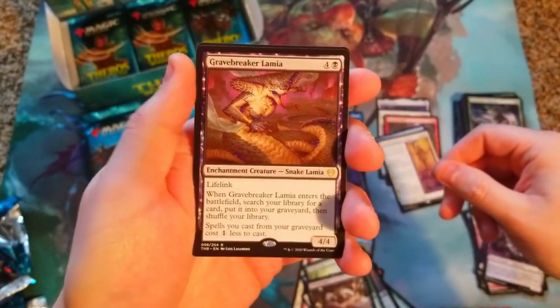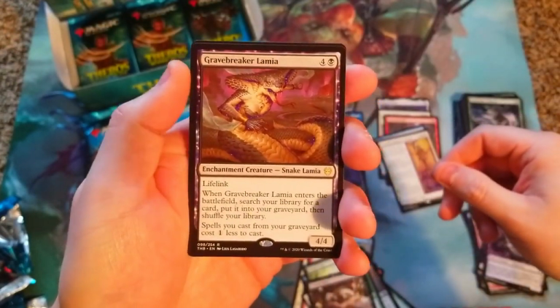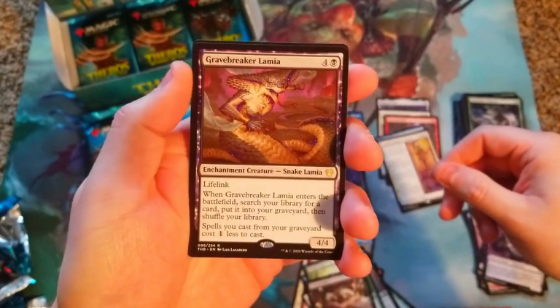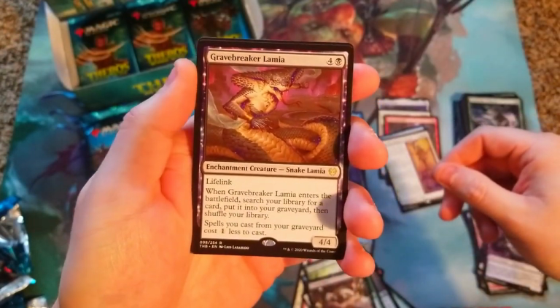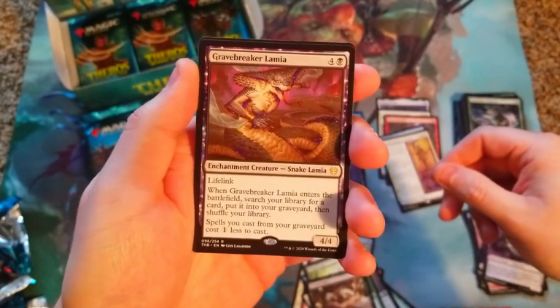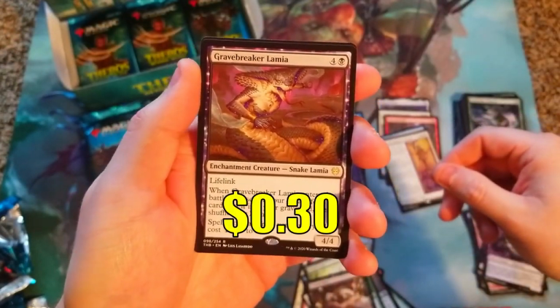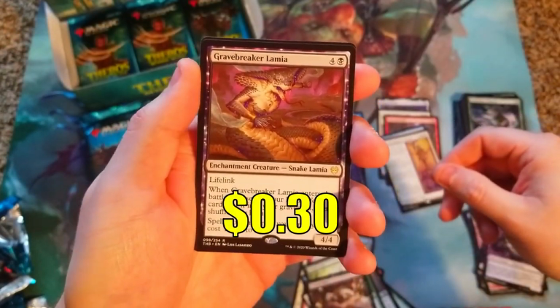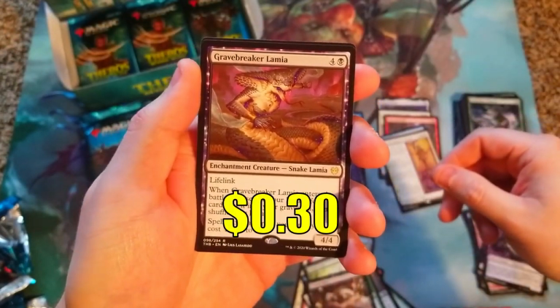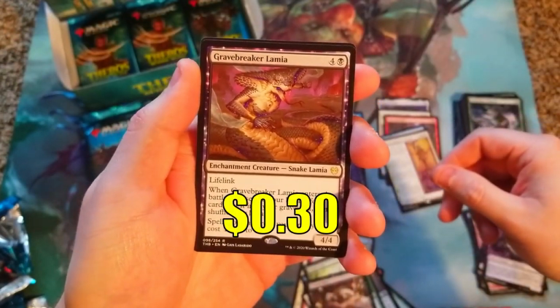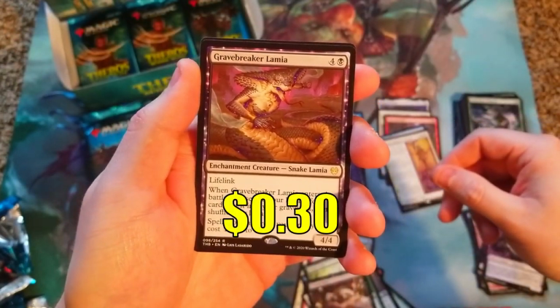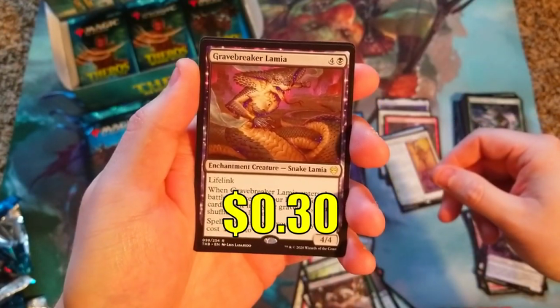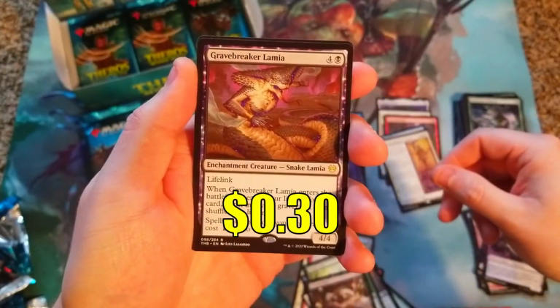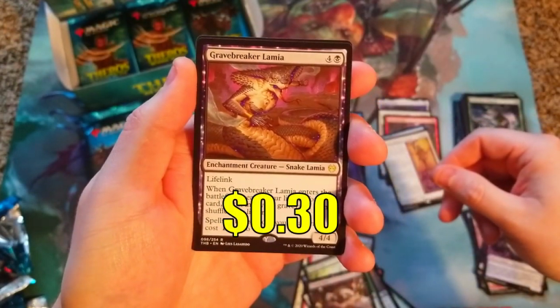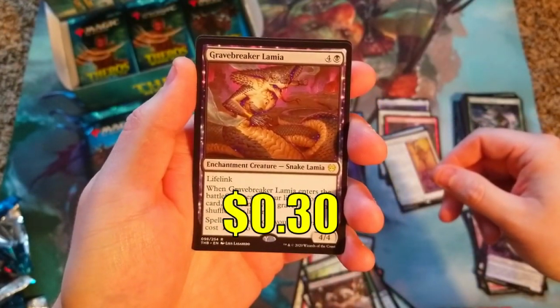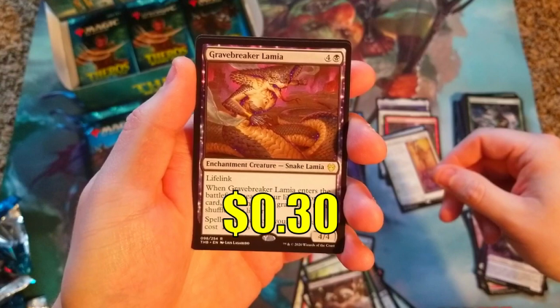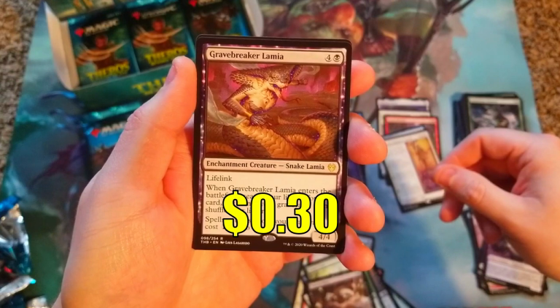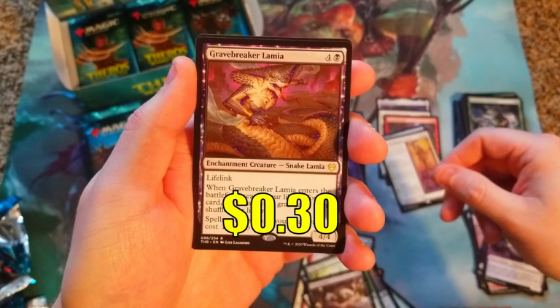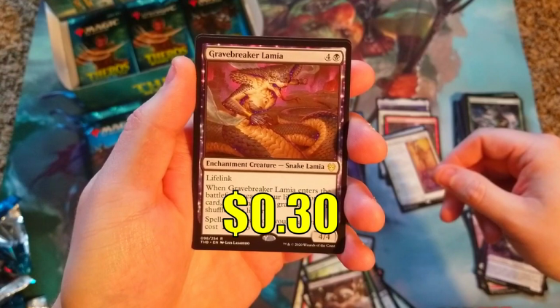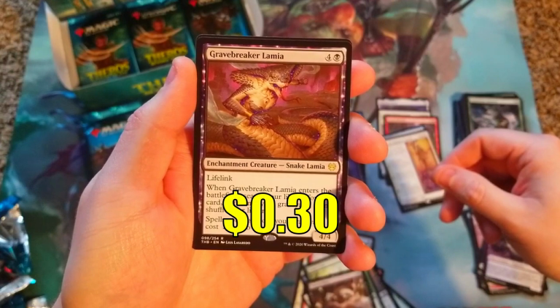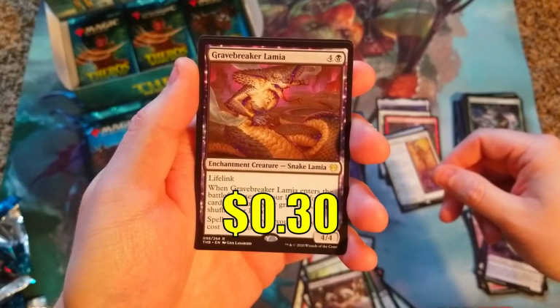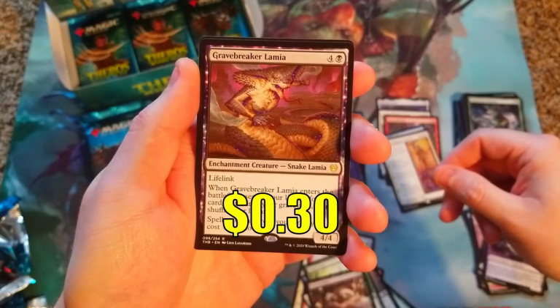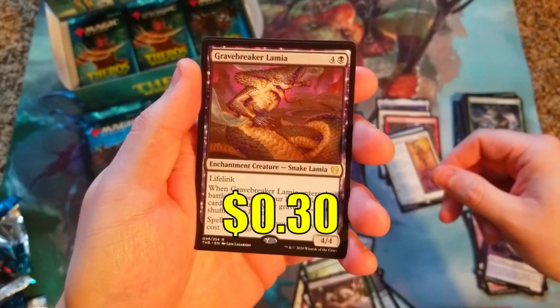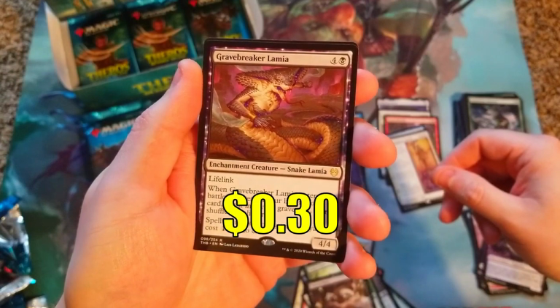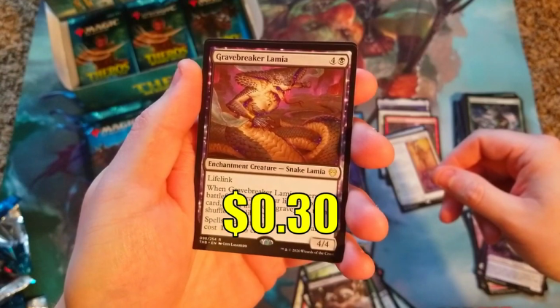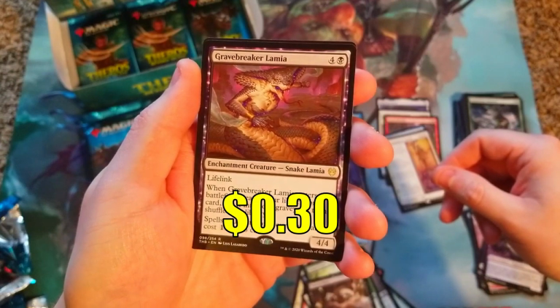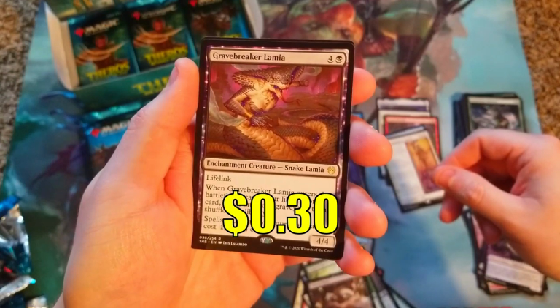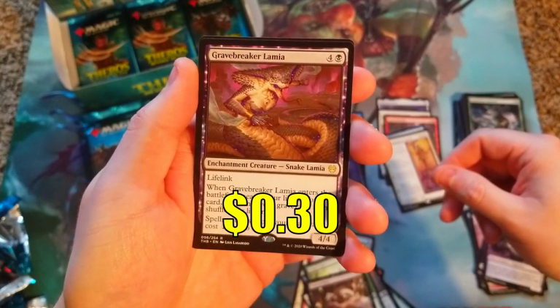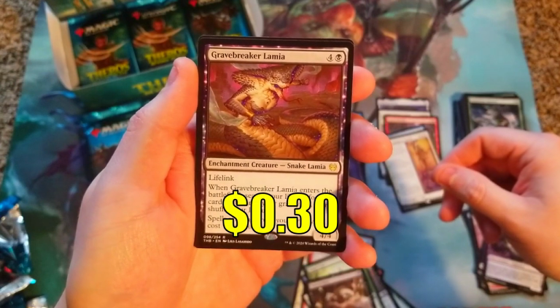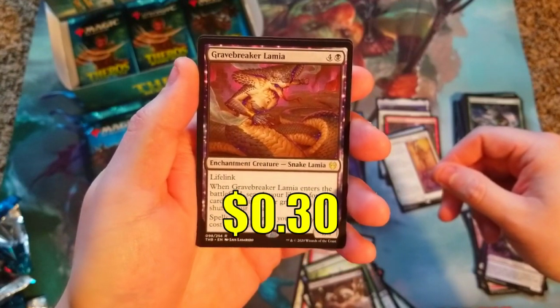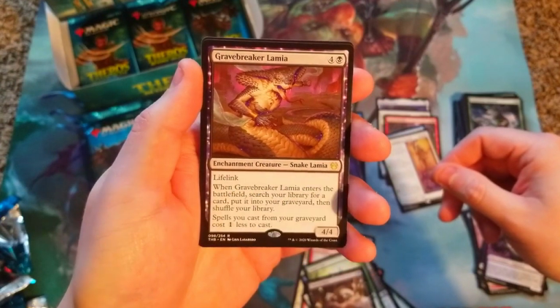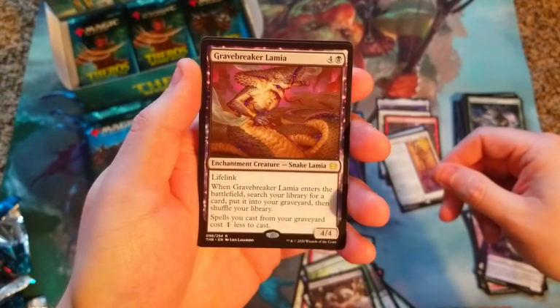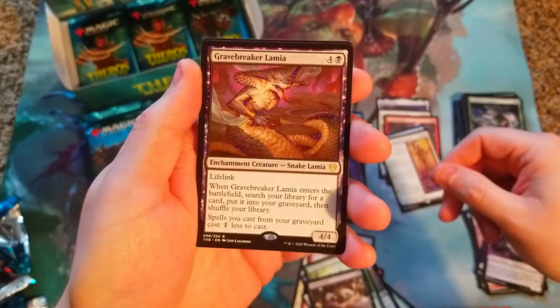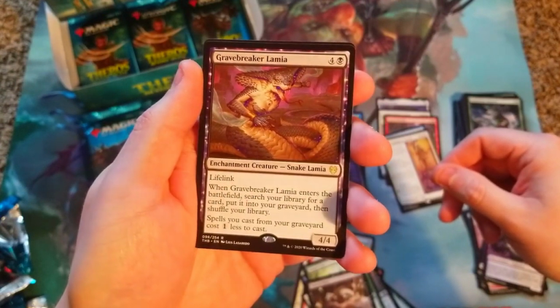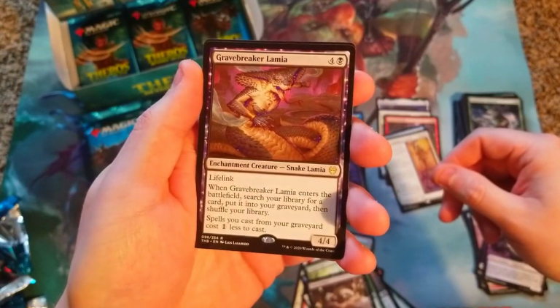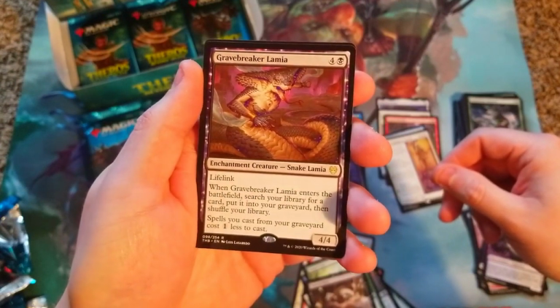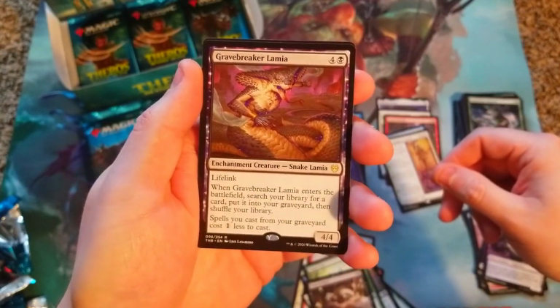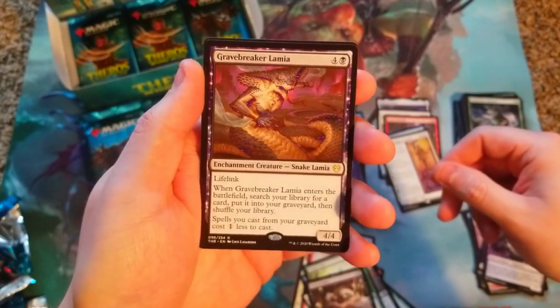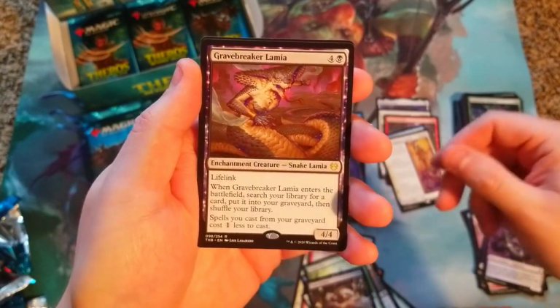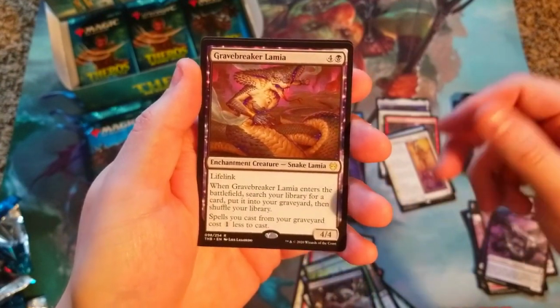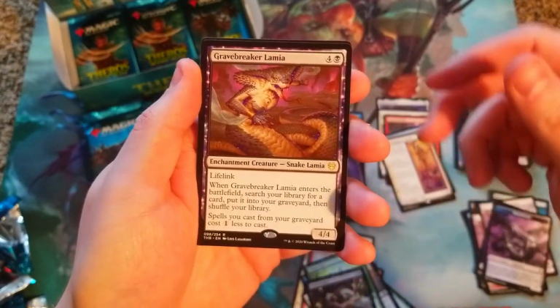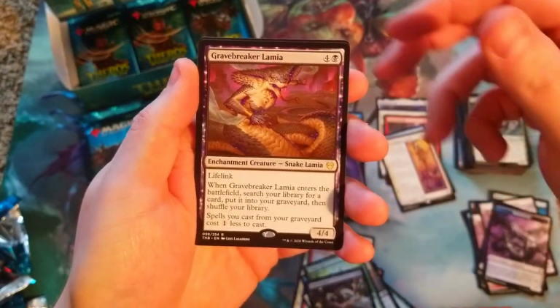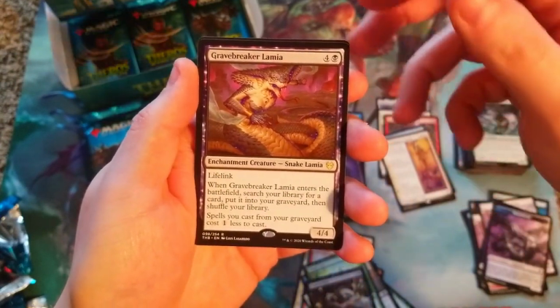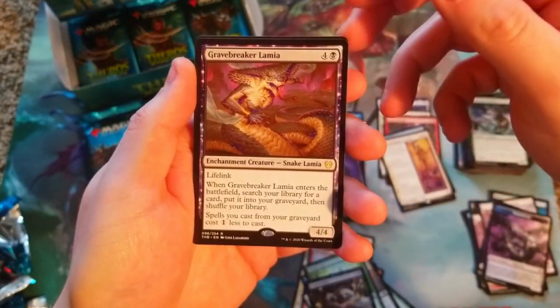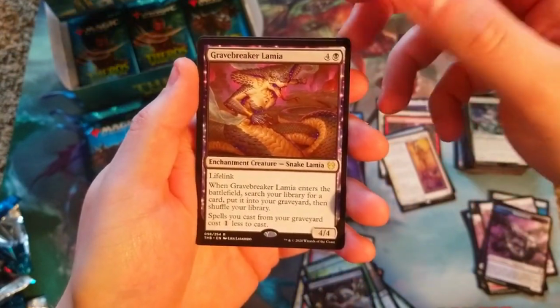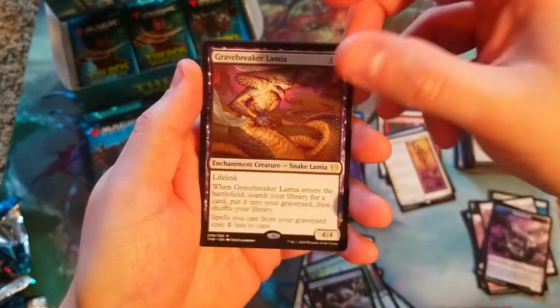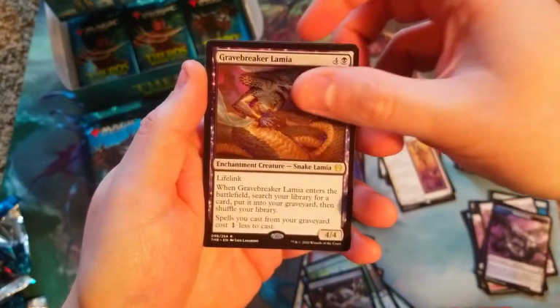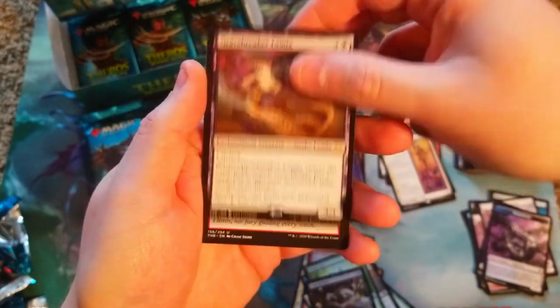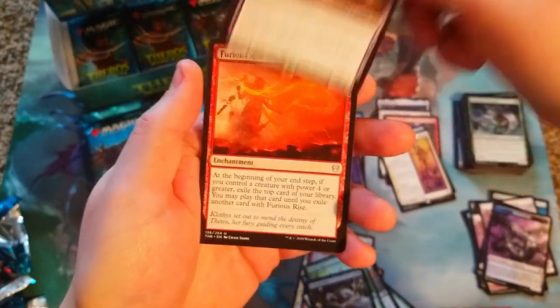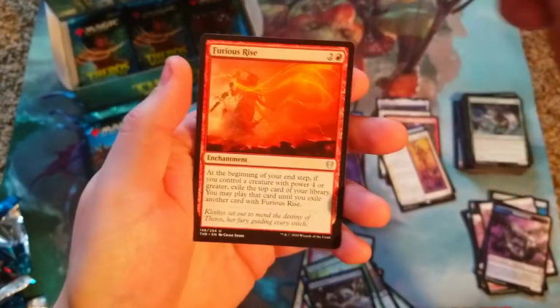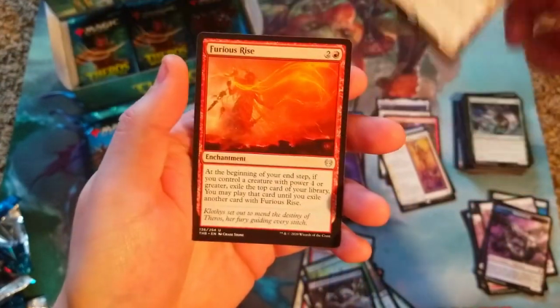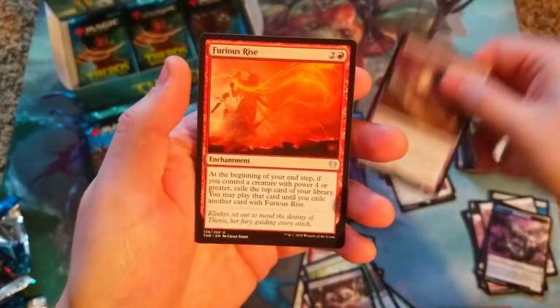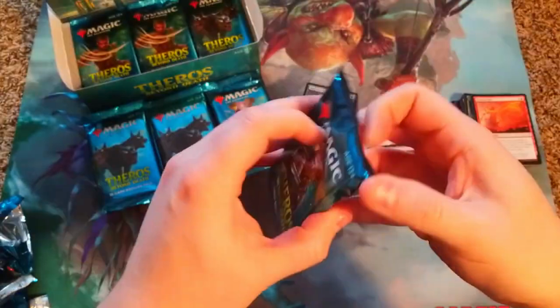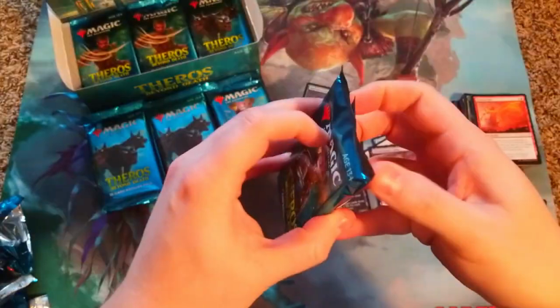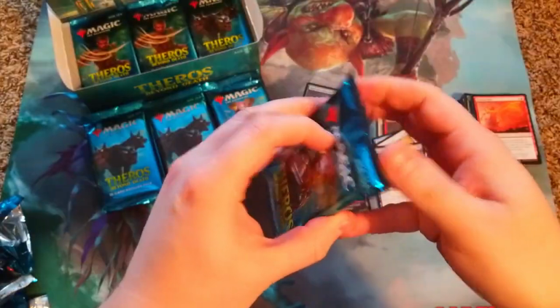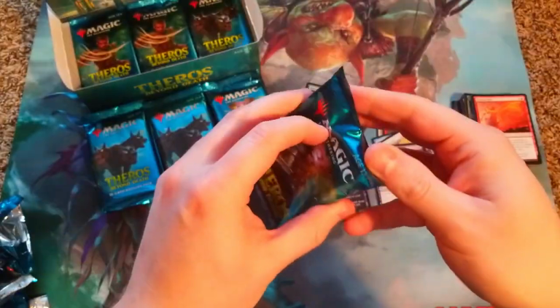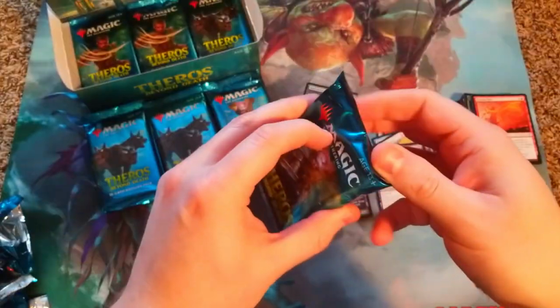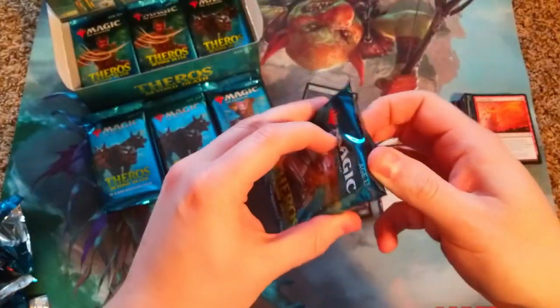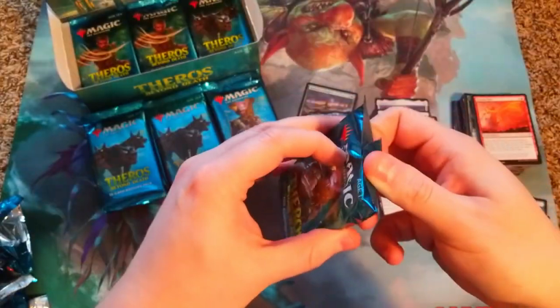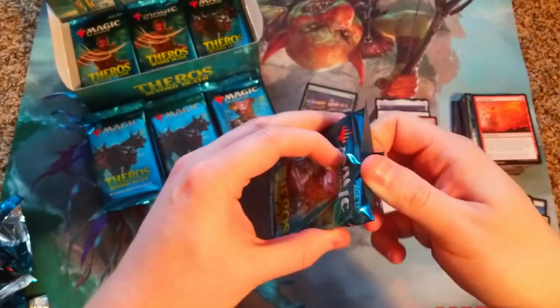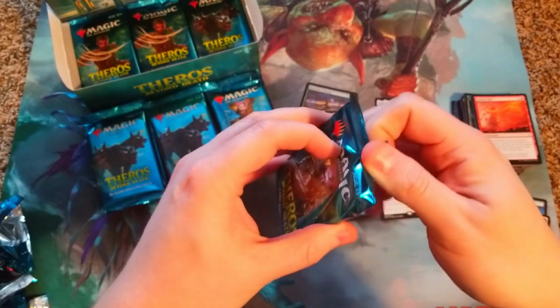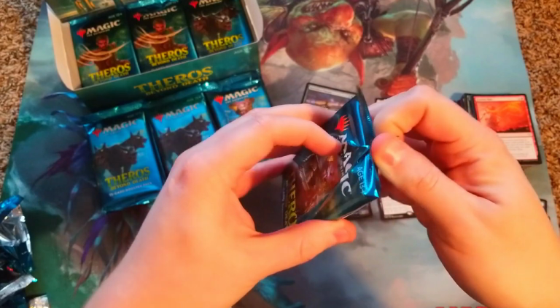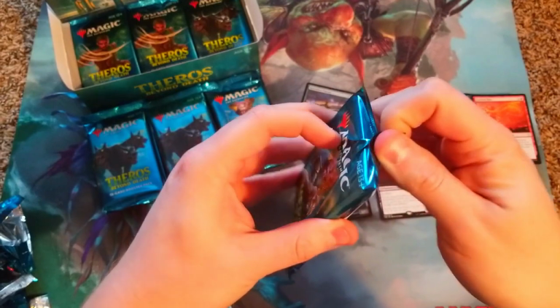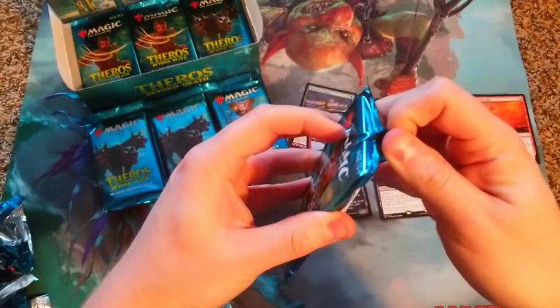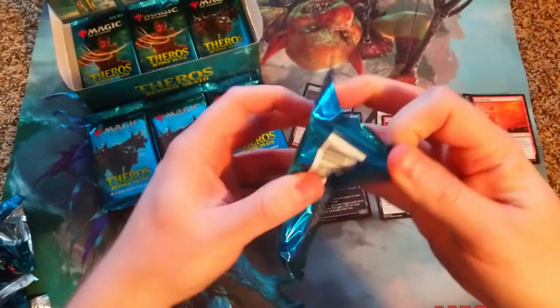Gravebreaker Lamia - a 4/4 with lifelink. Interesting card. I think we're doing pretty good so far.